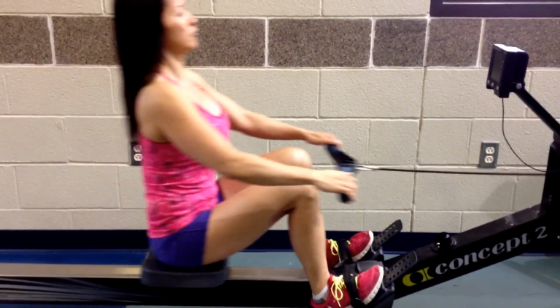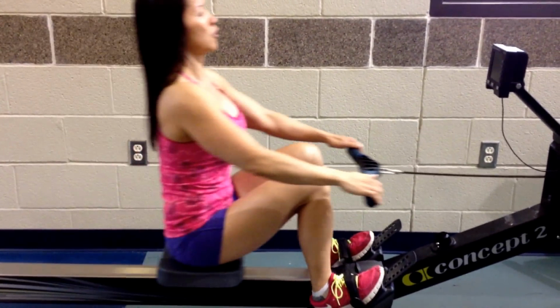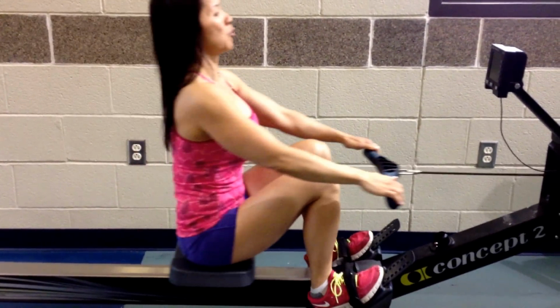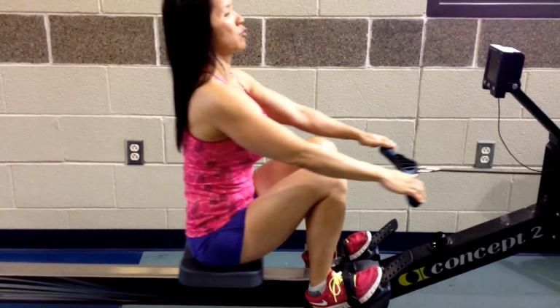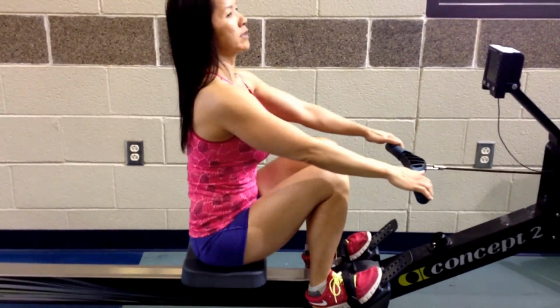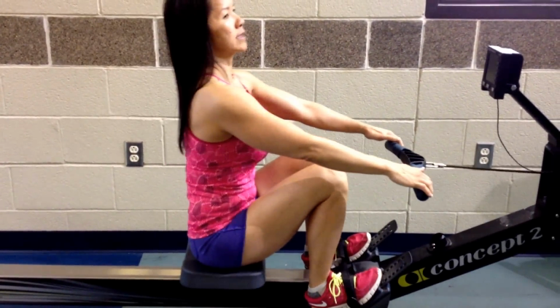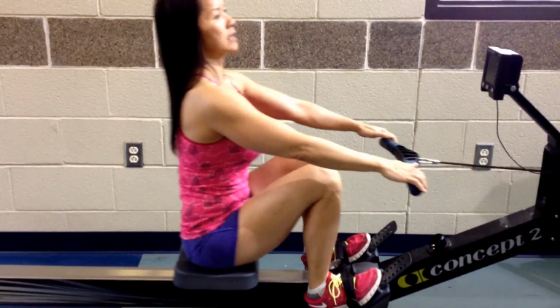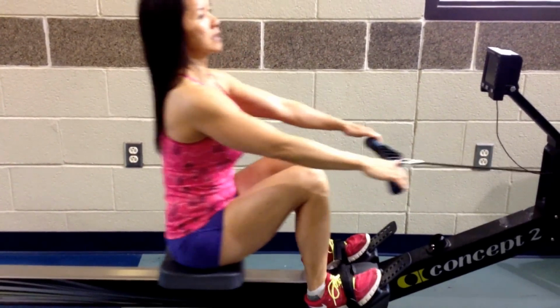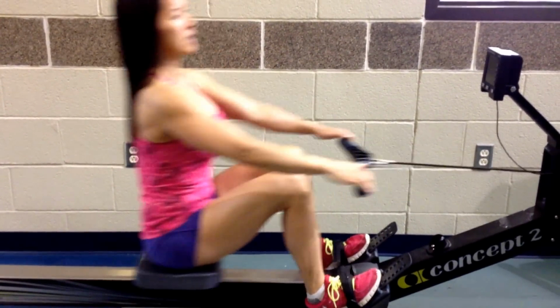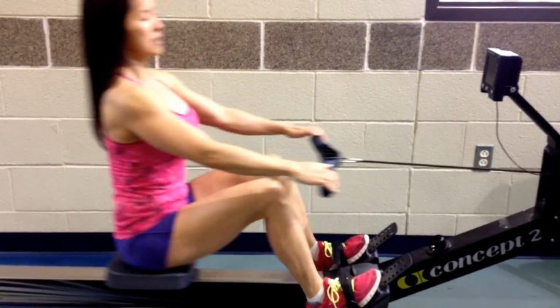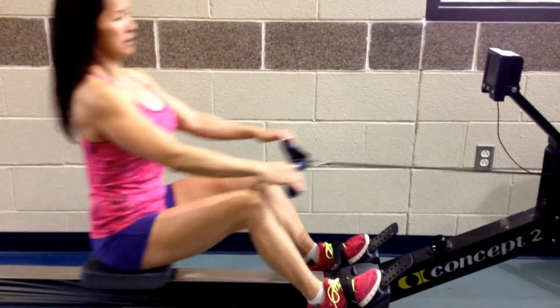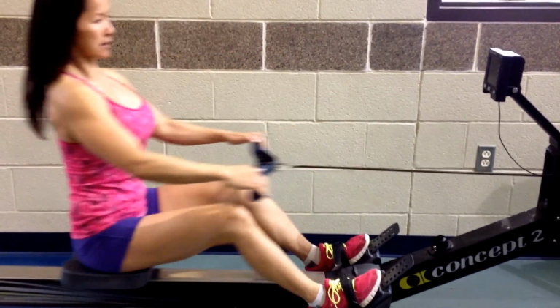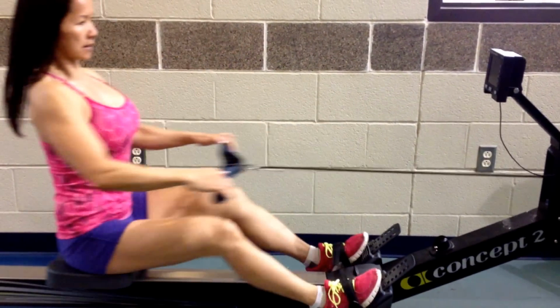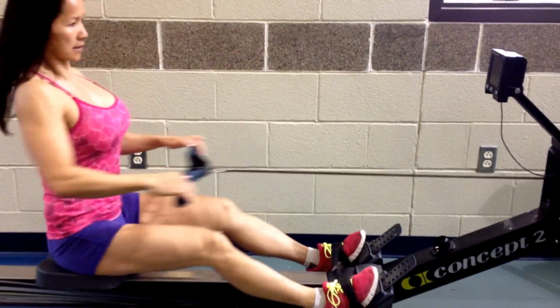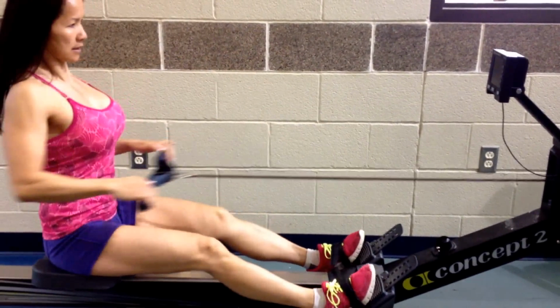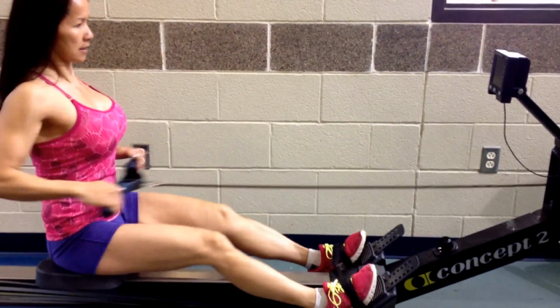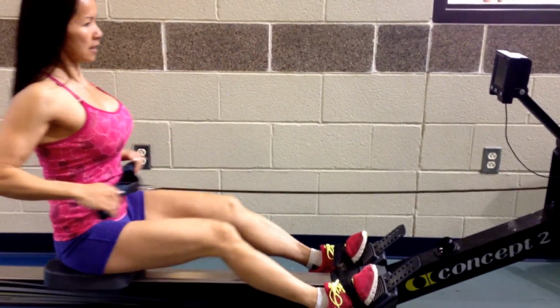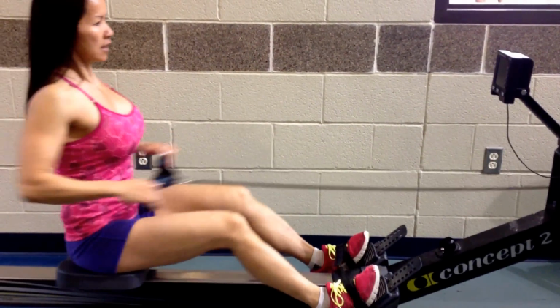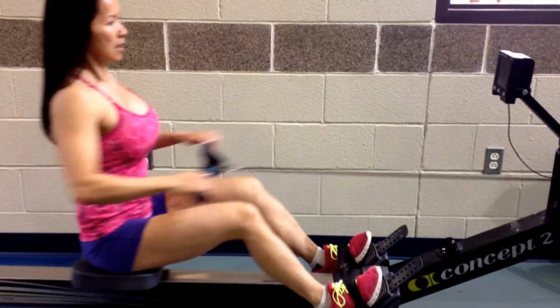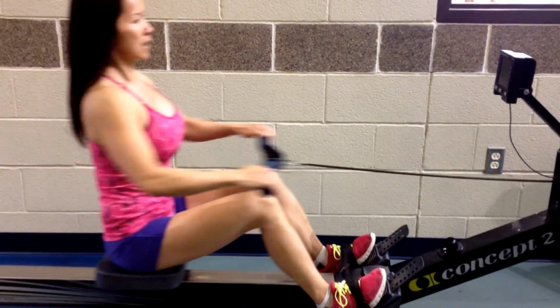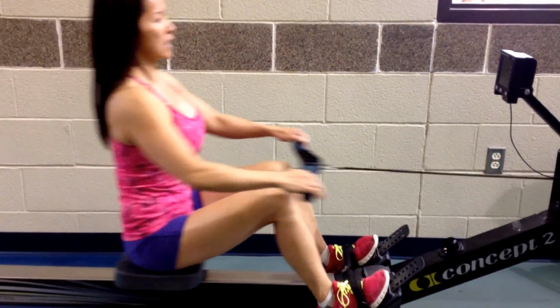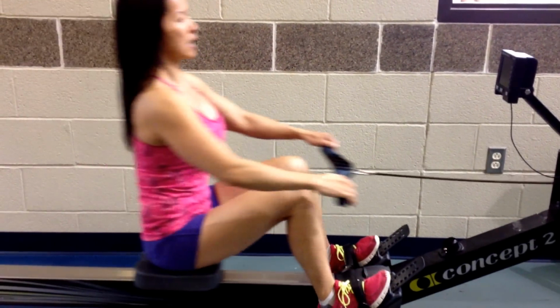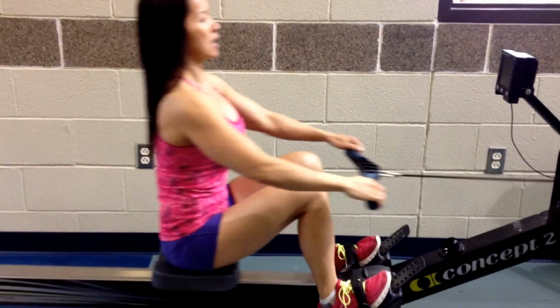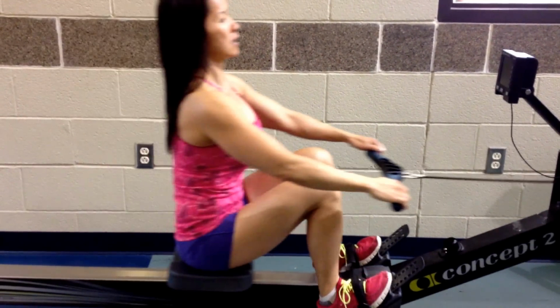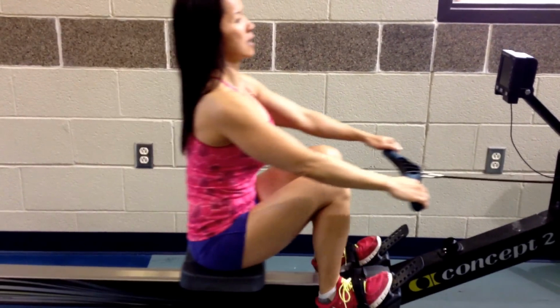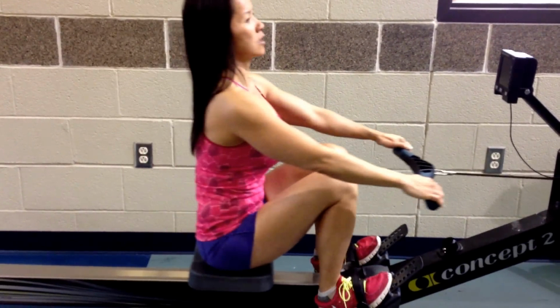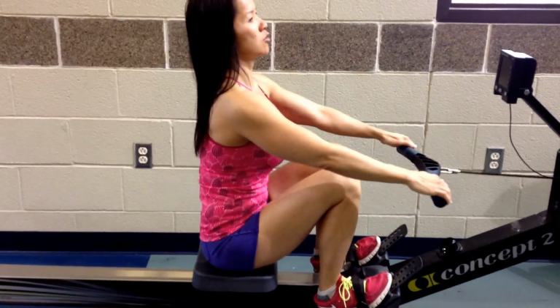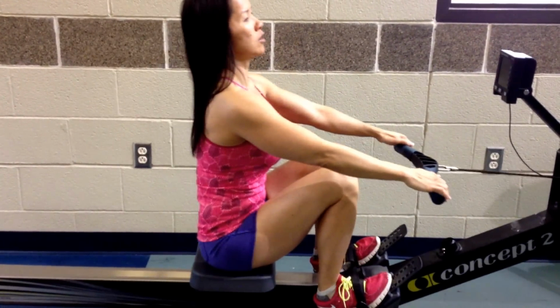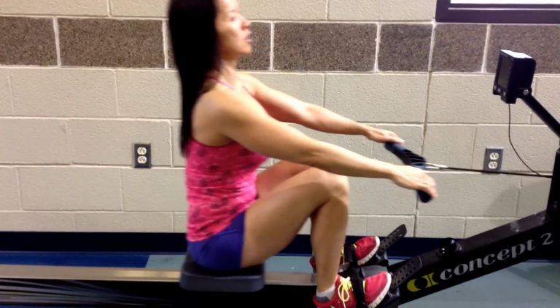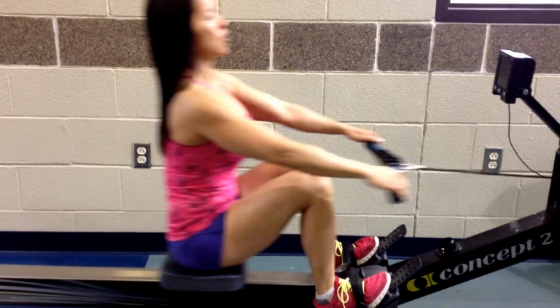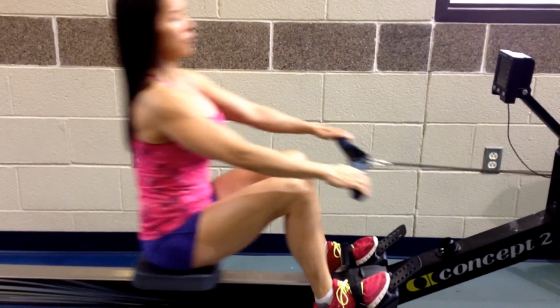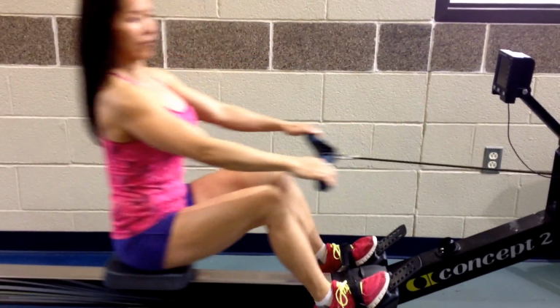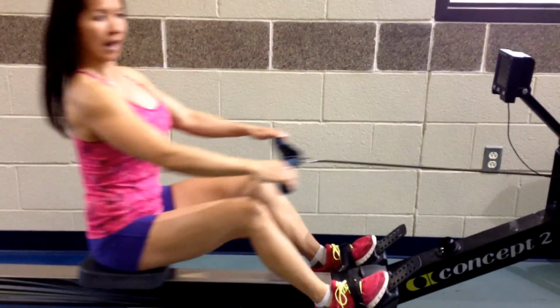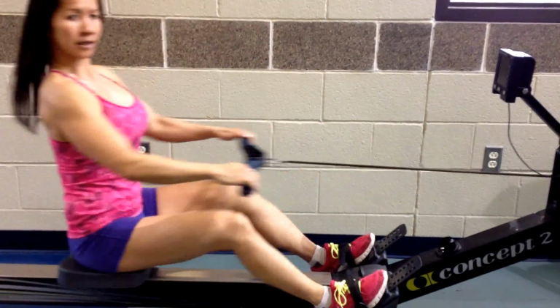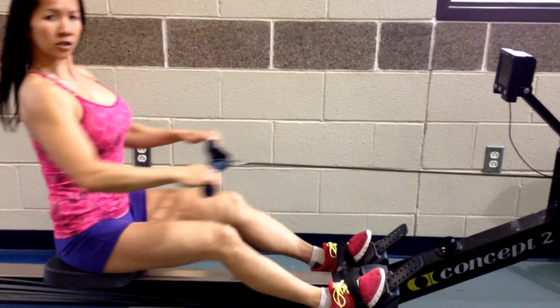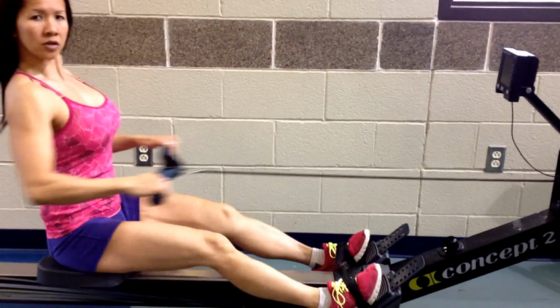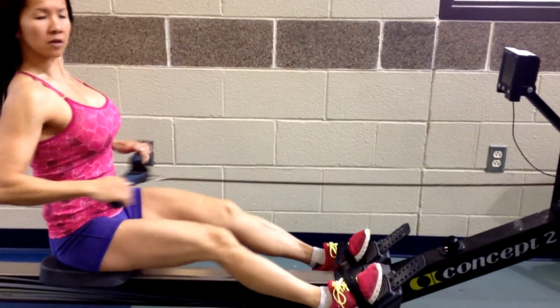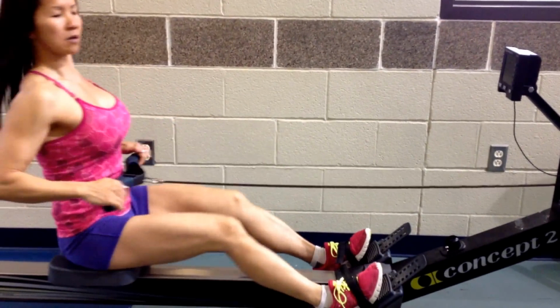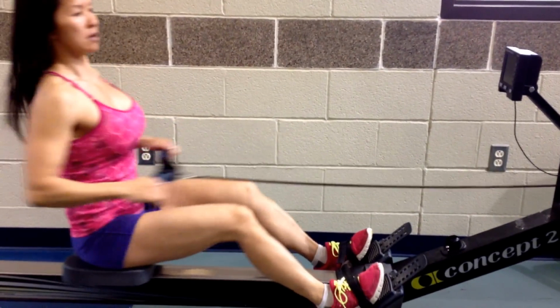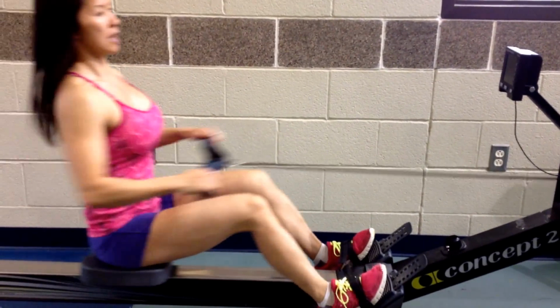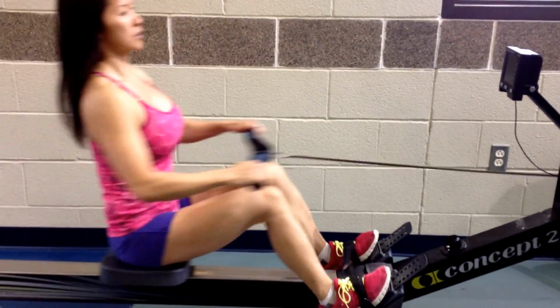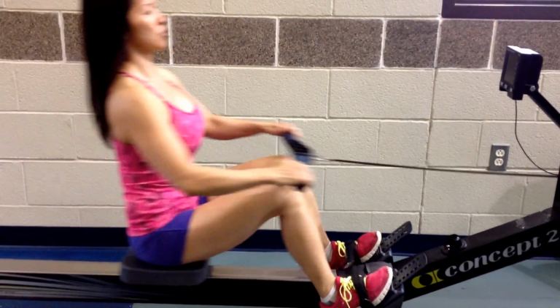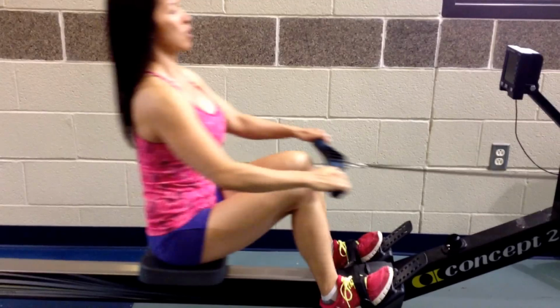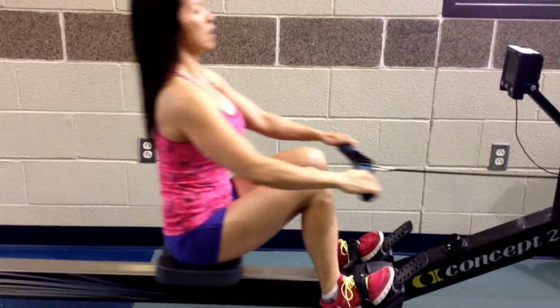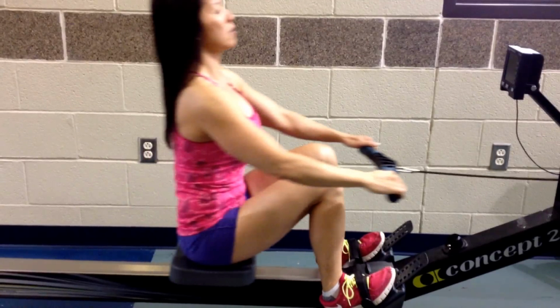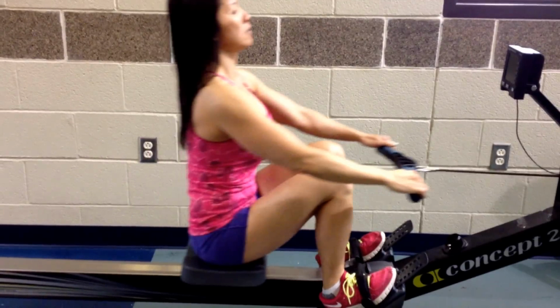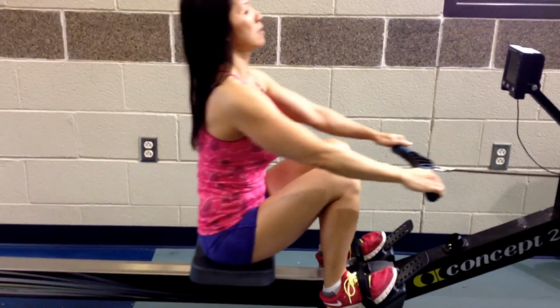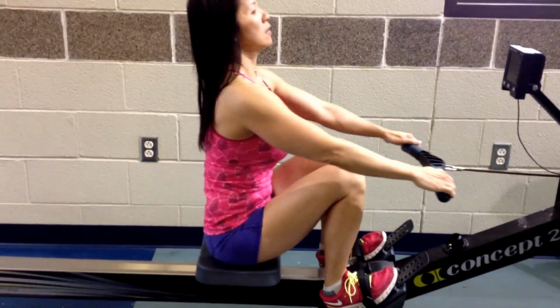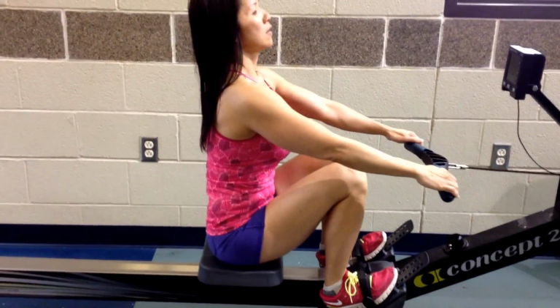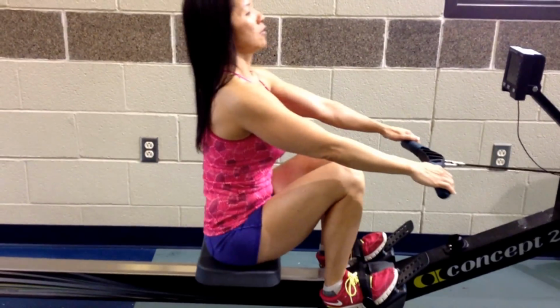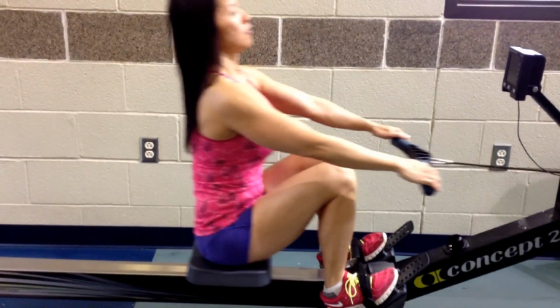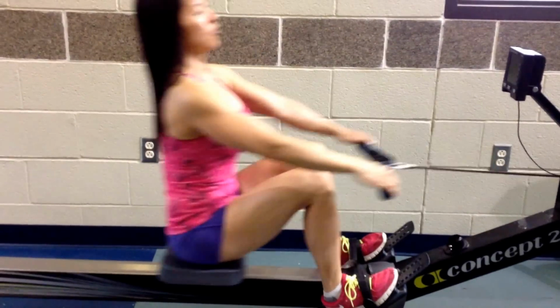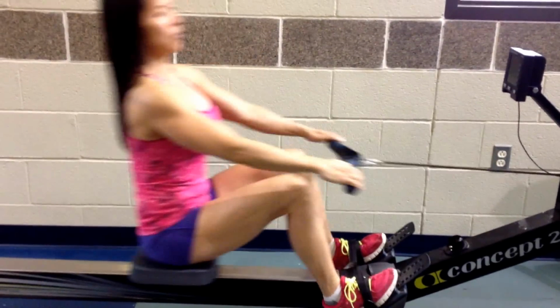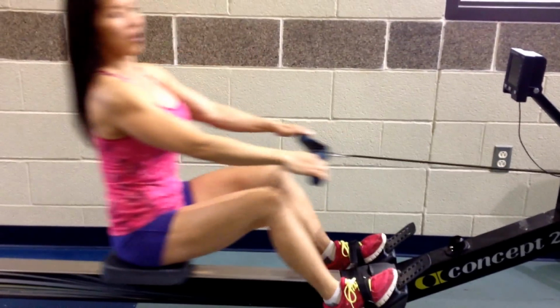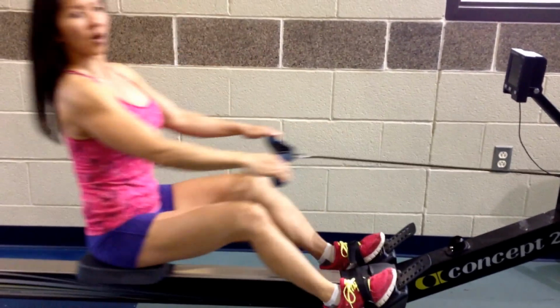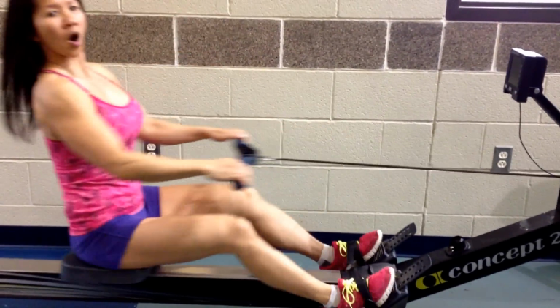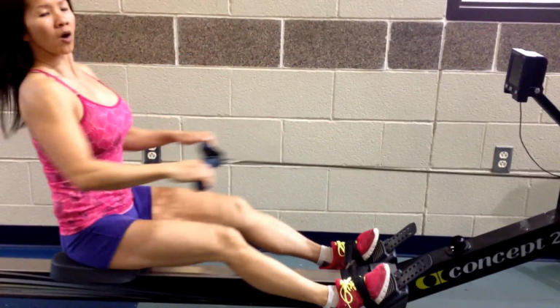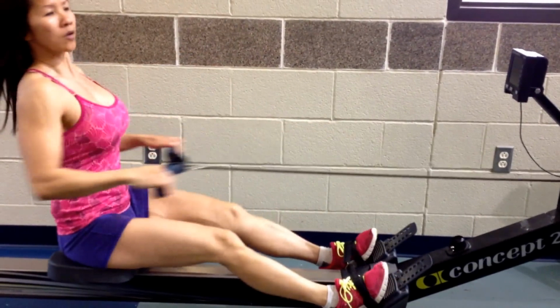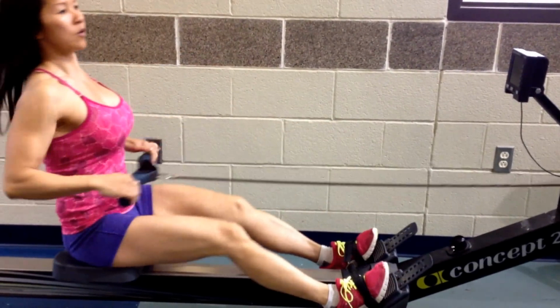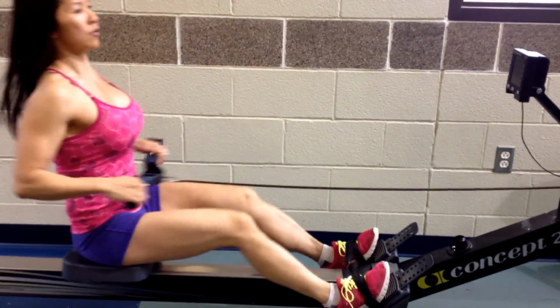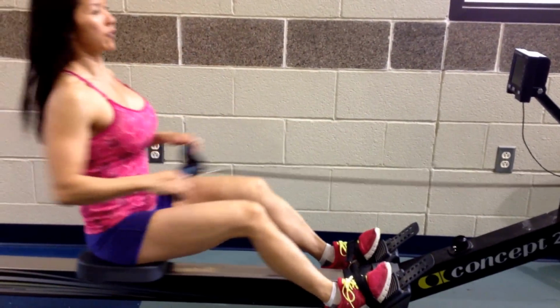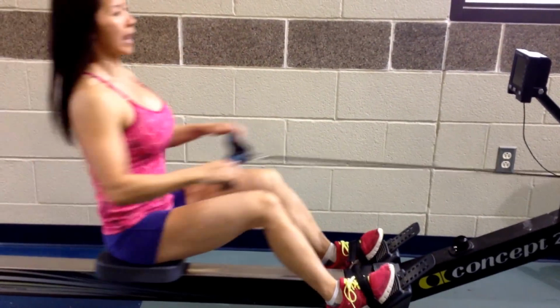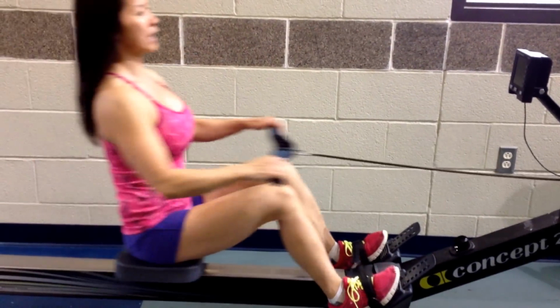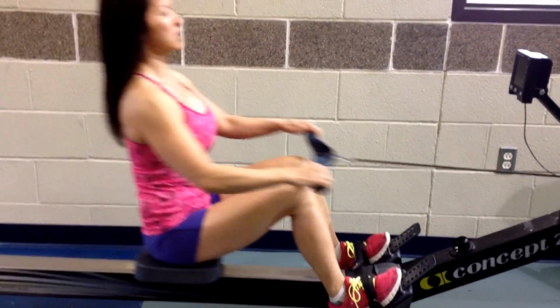More resistance. And make it feel faster as well — more cardio effect.